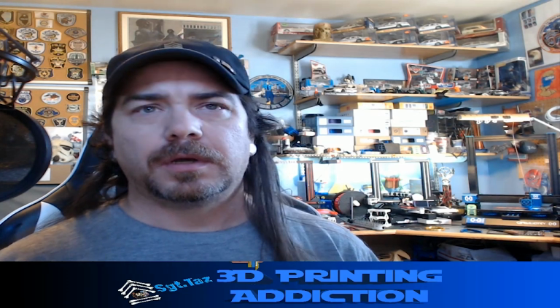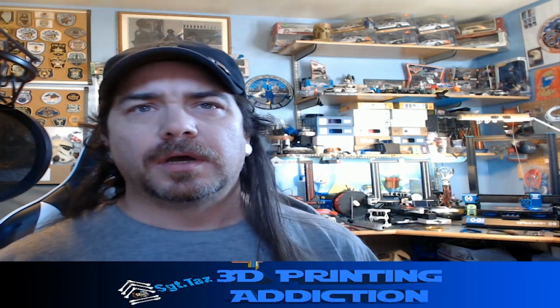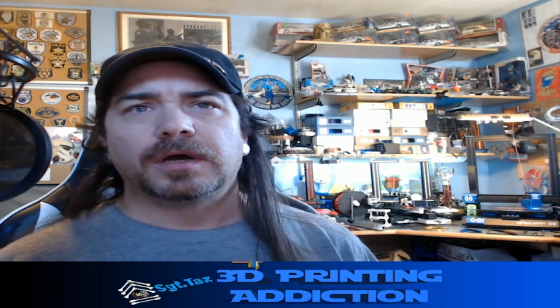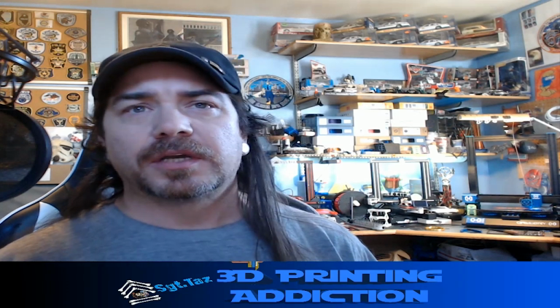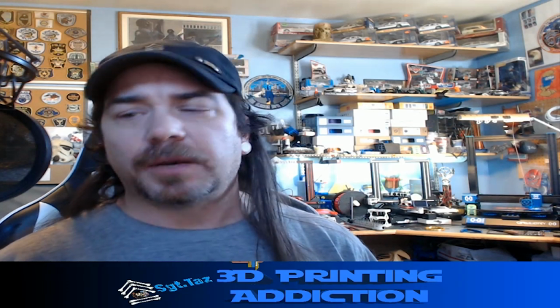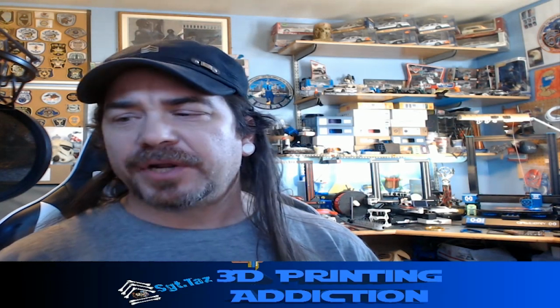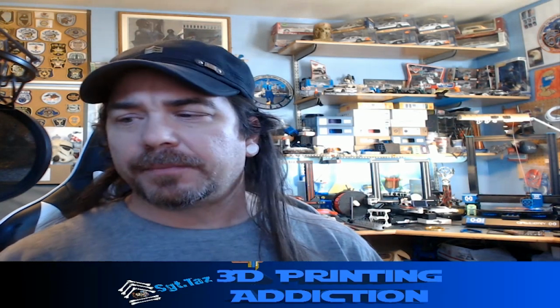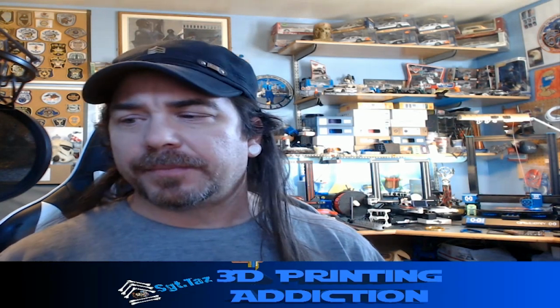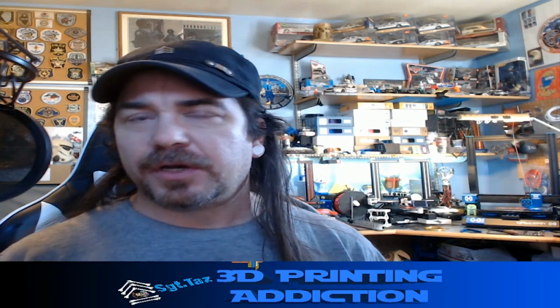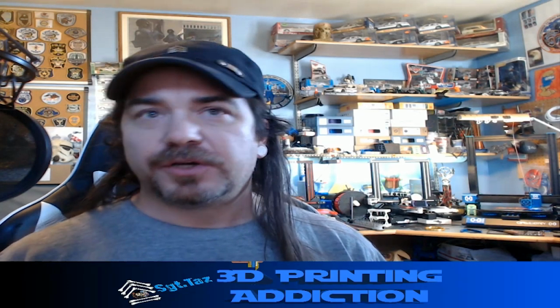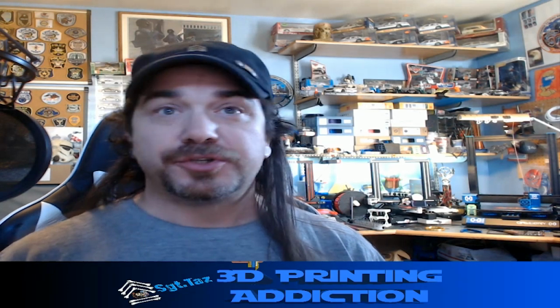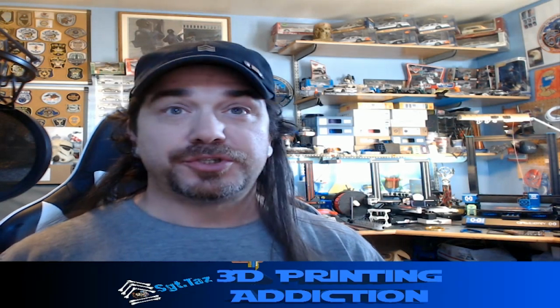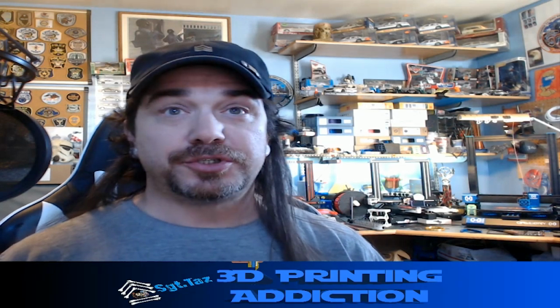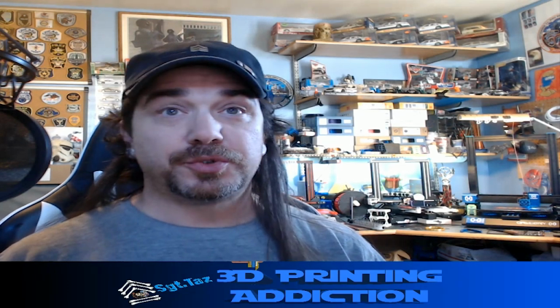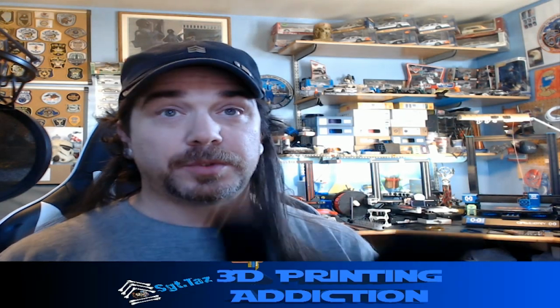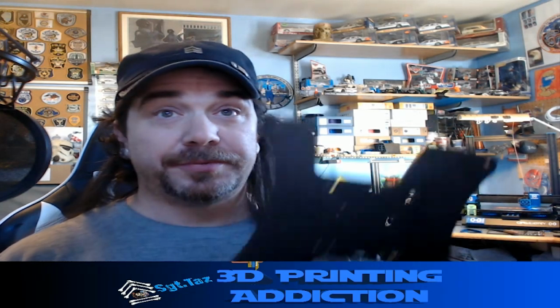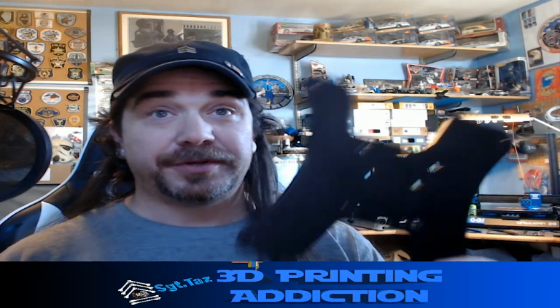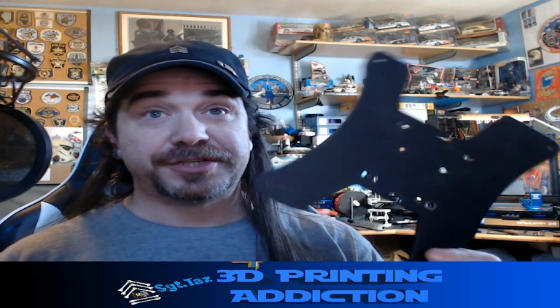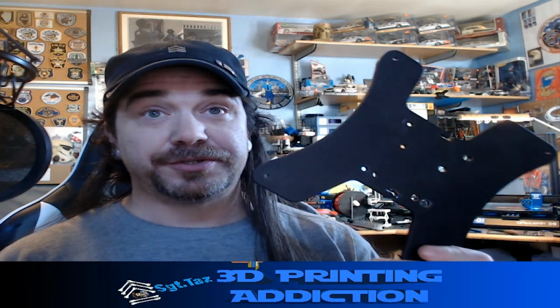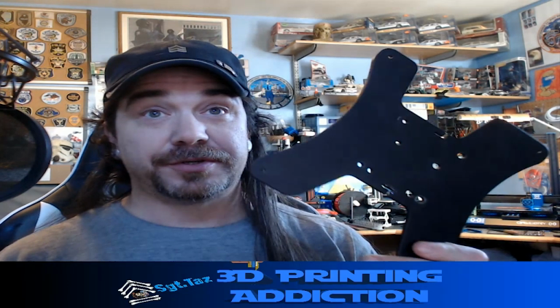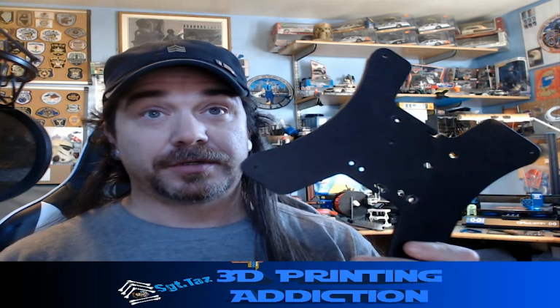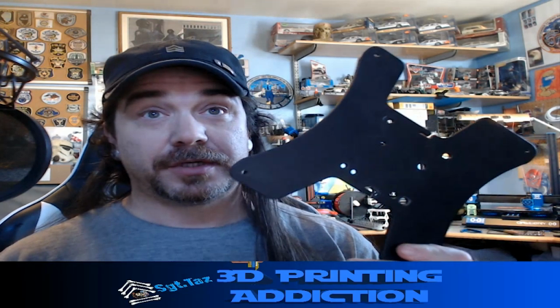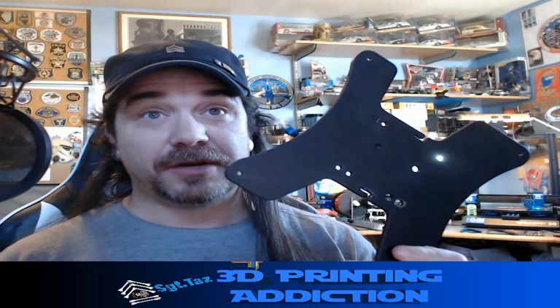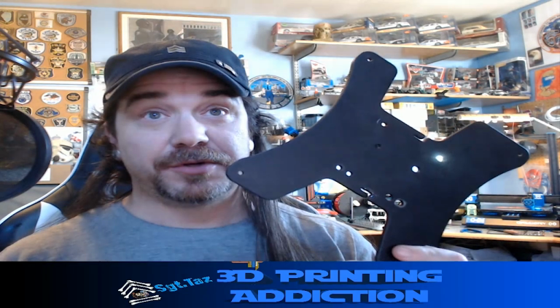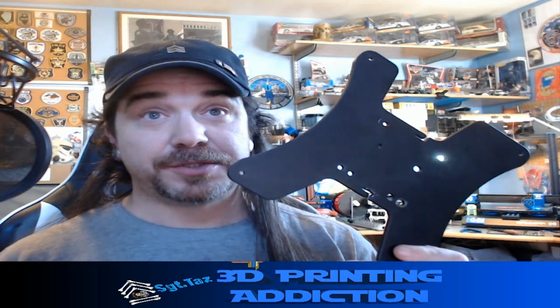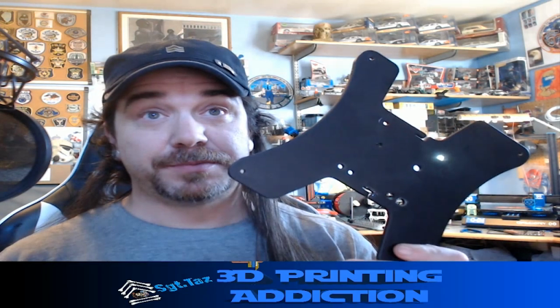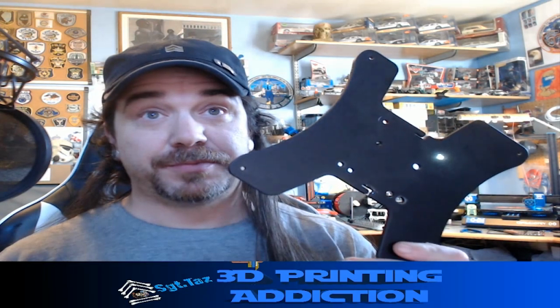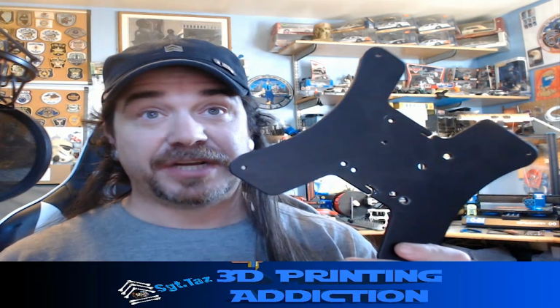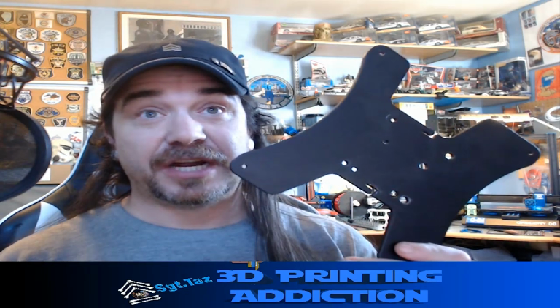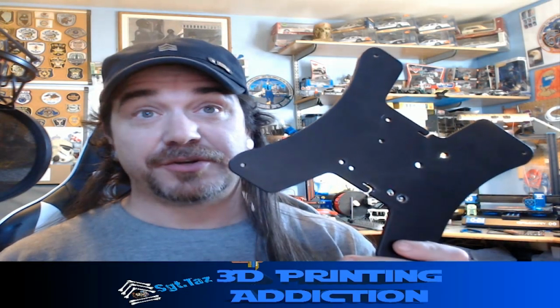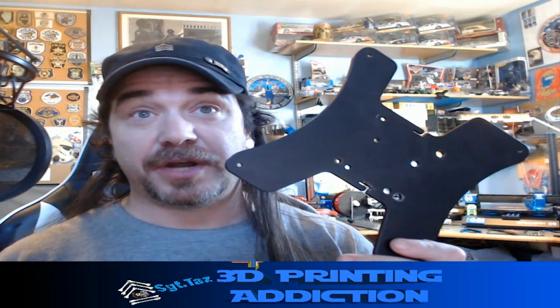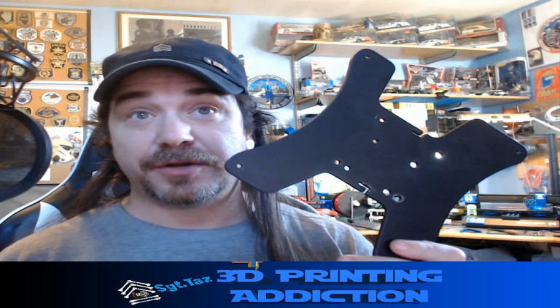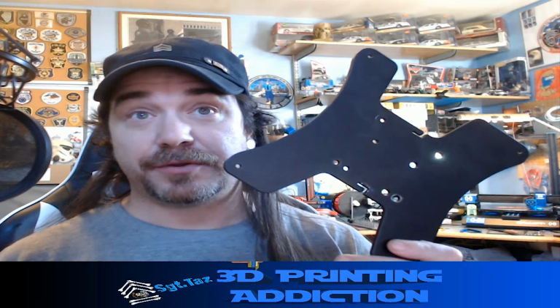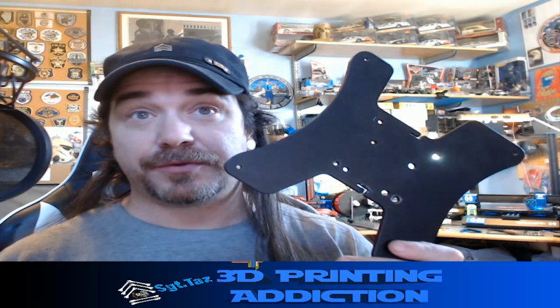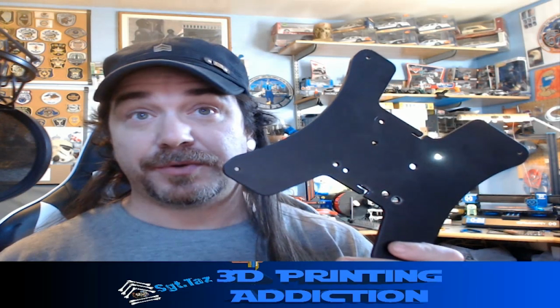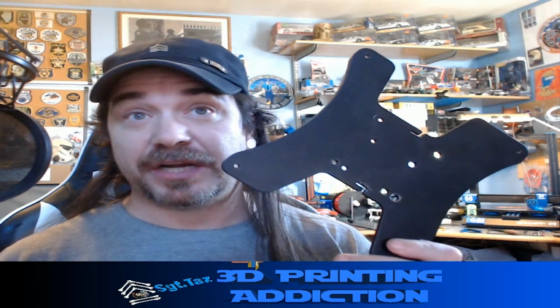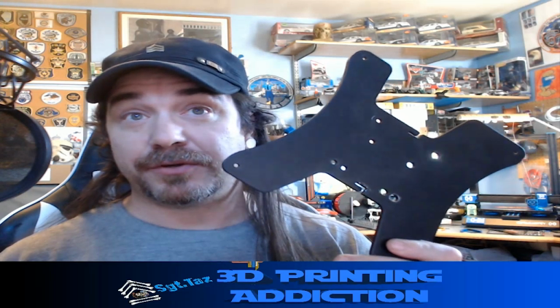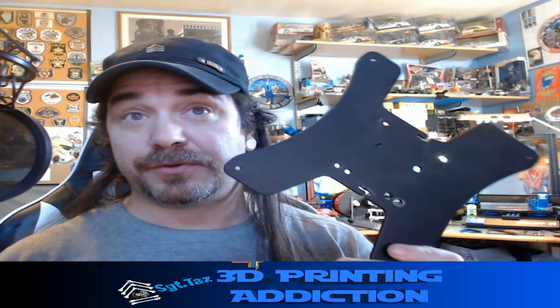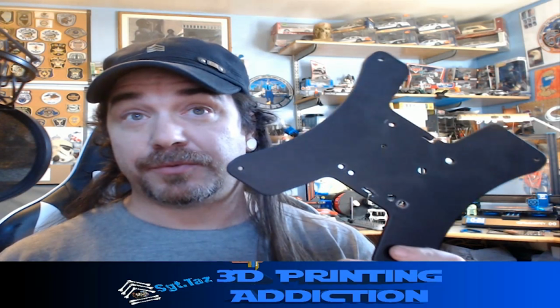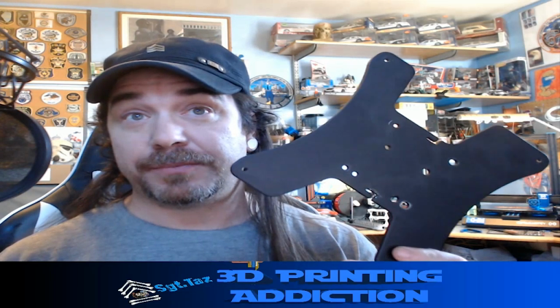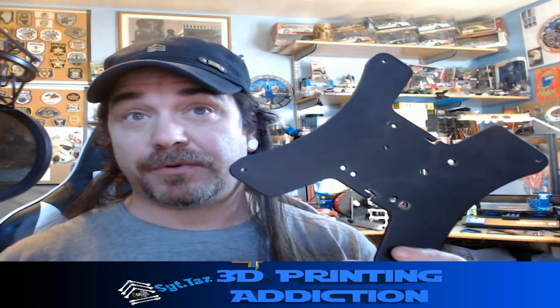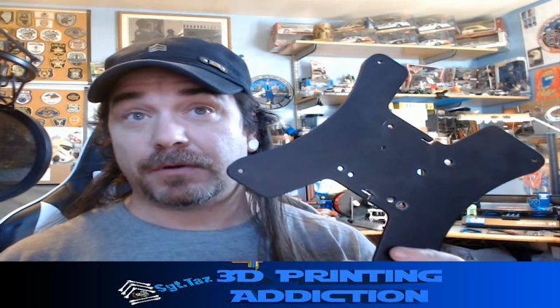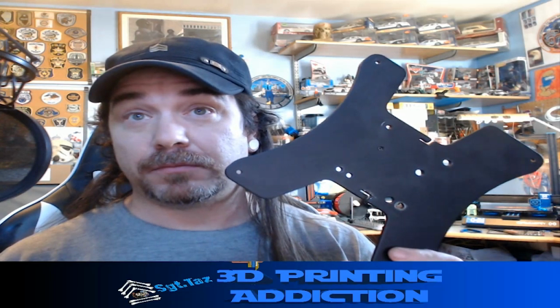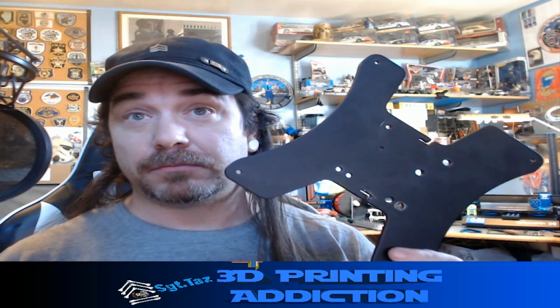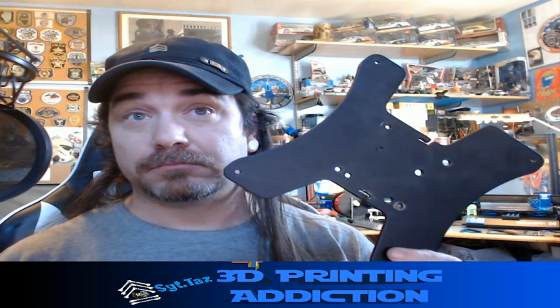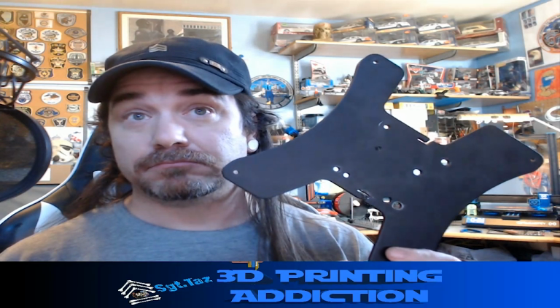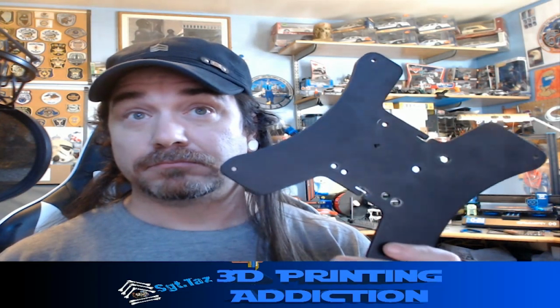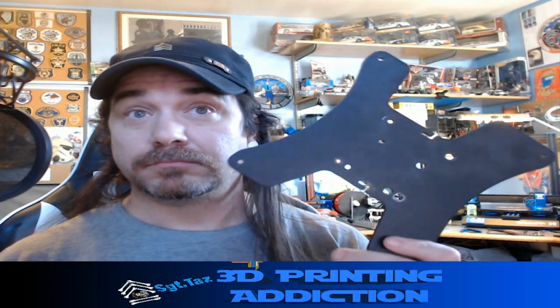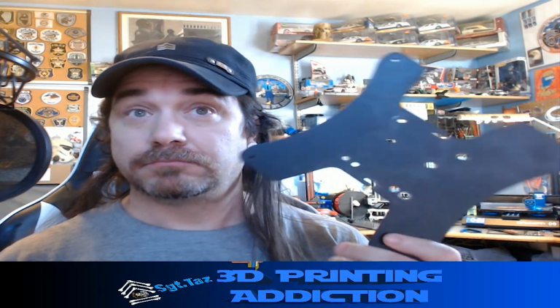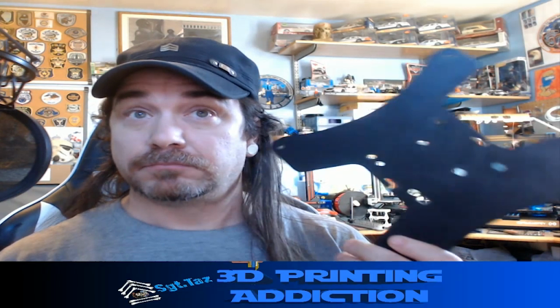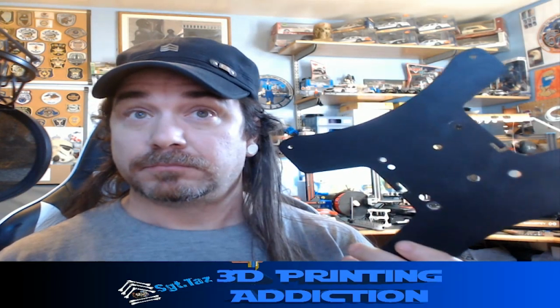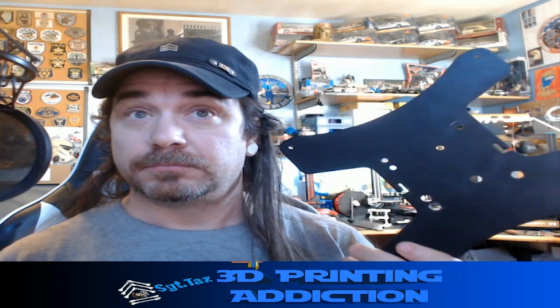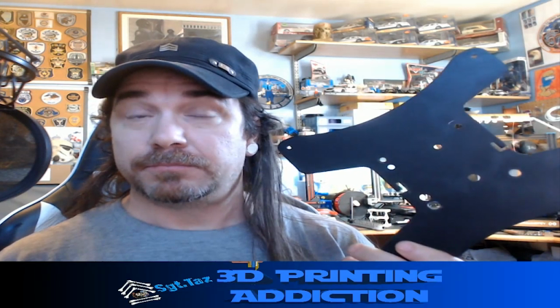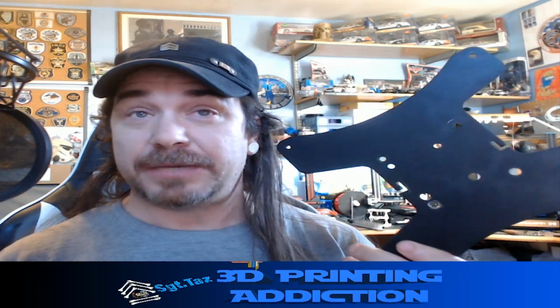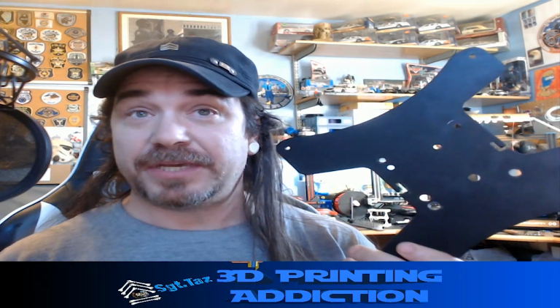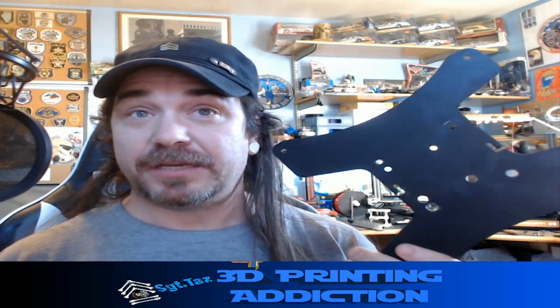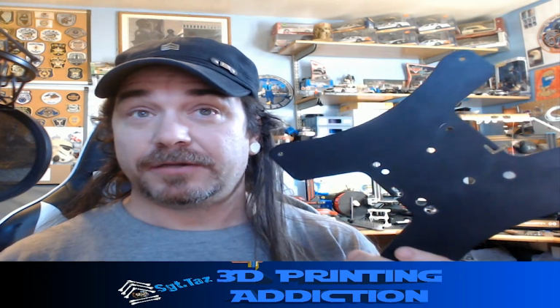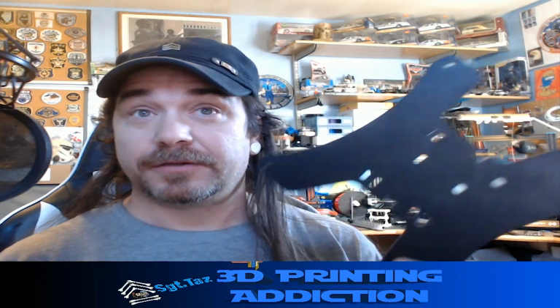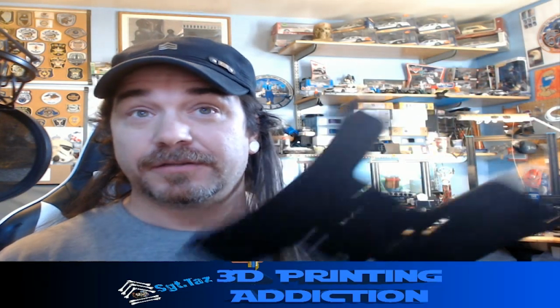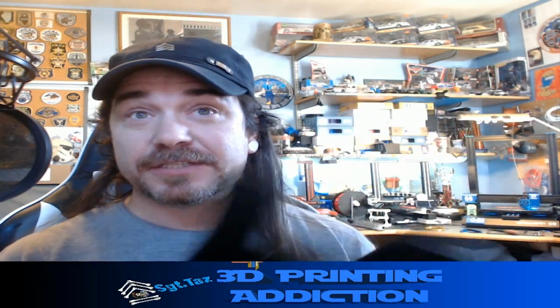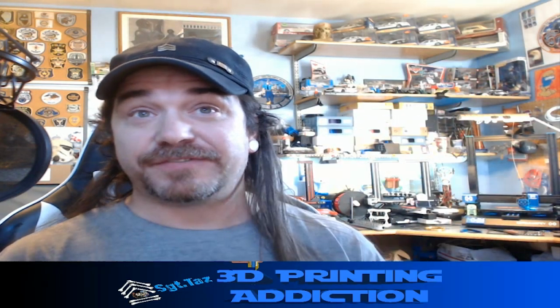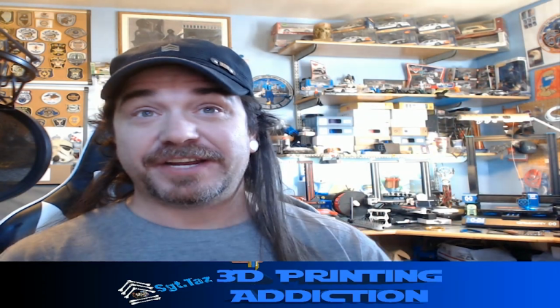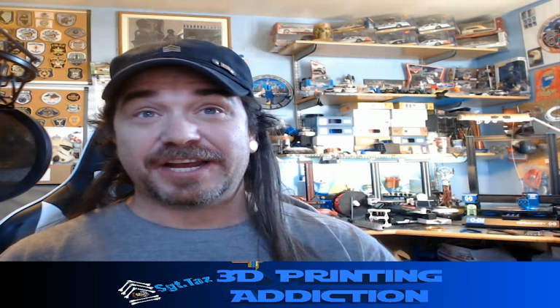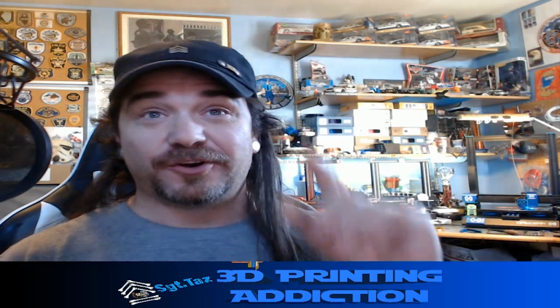Coming up: should you replace your carriage plate on your Ender 3 or Ender 3 Pro? Maybe. Let's find out.